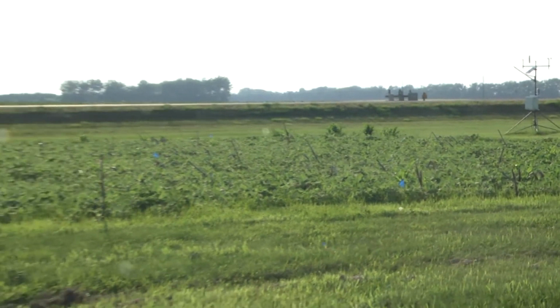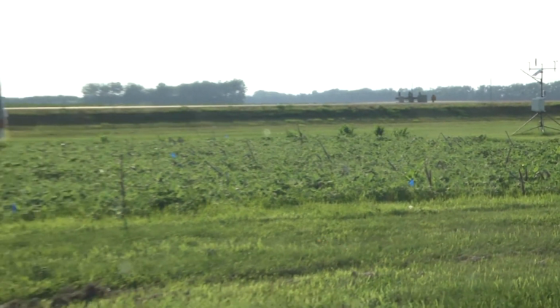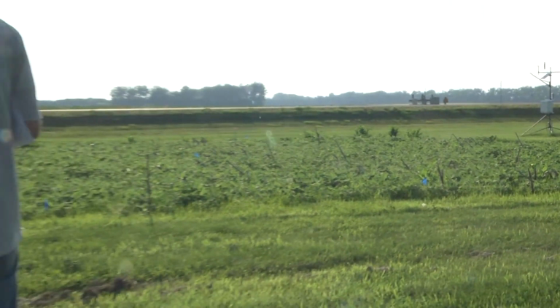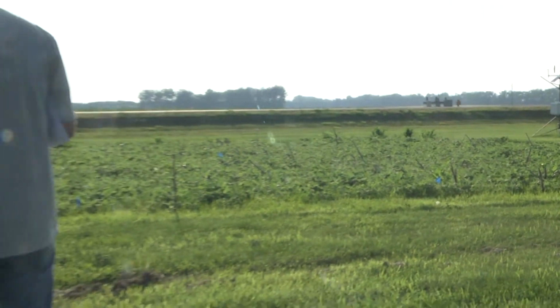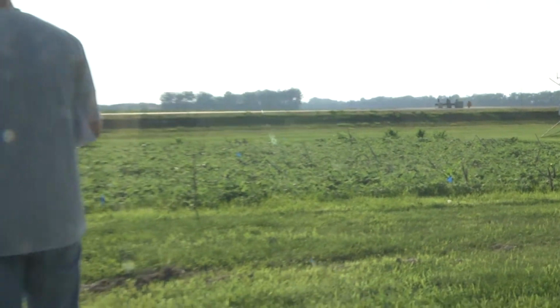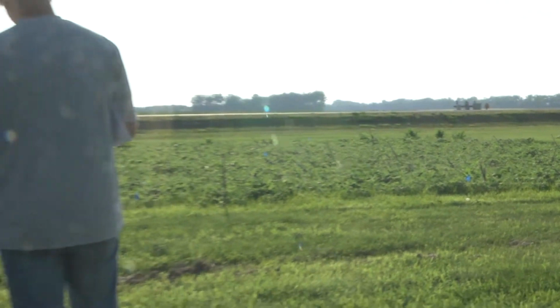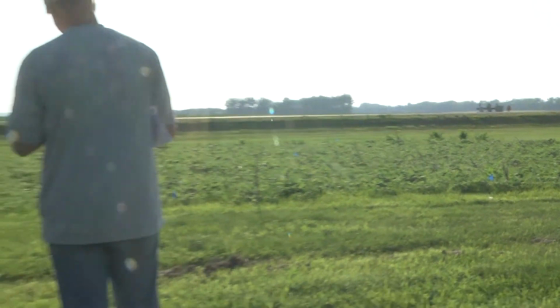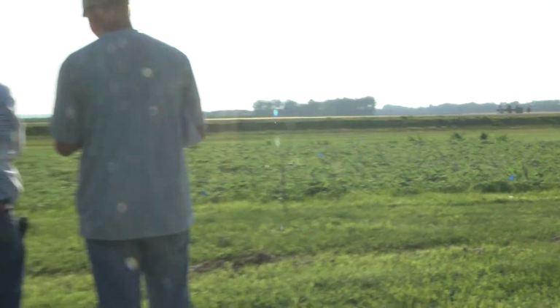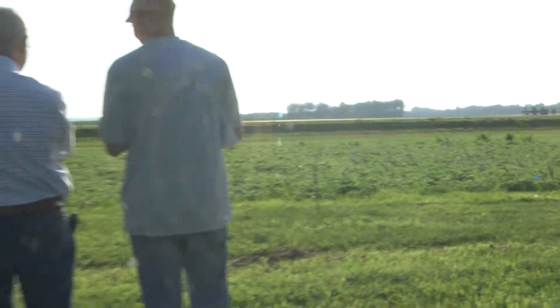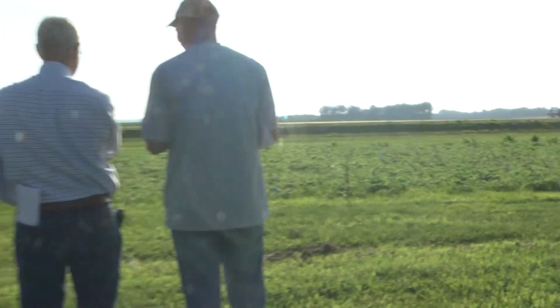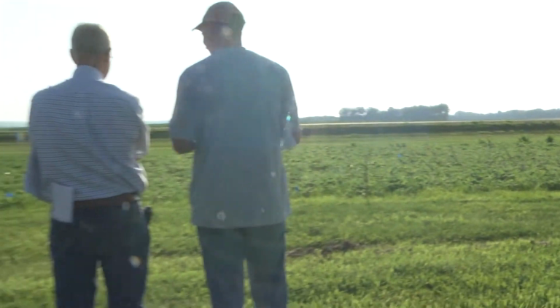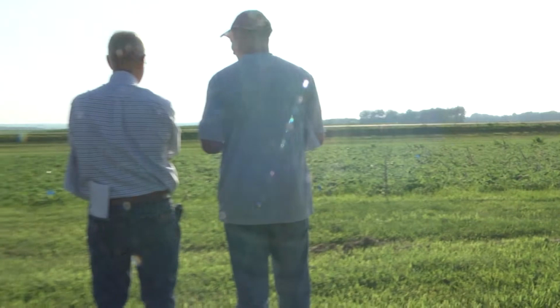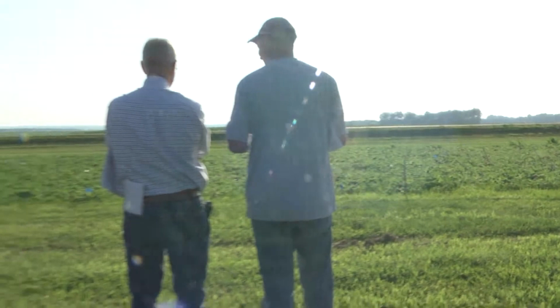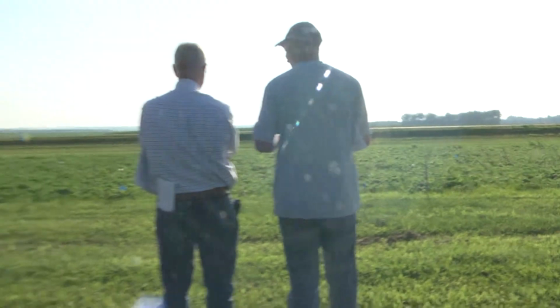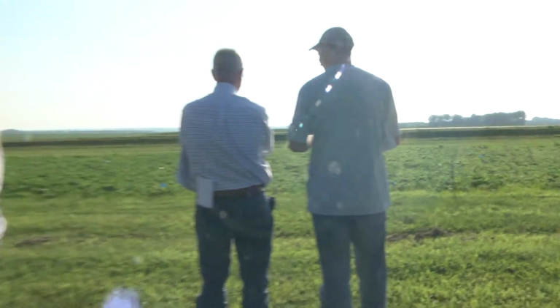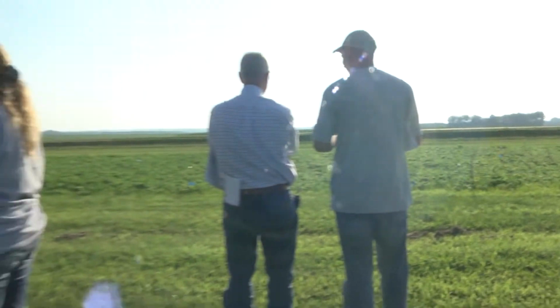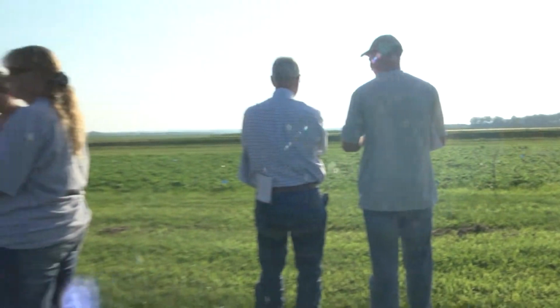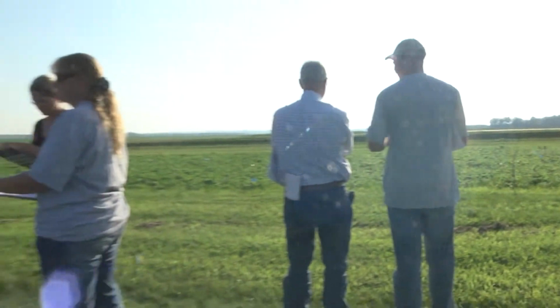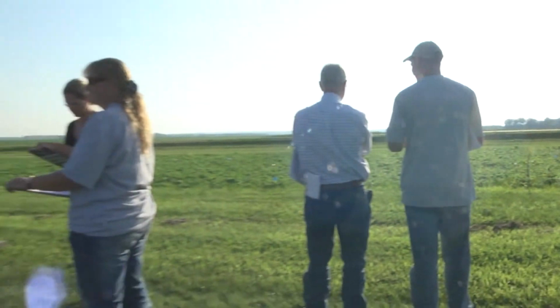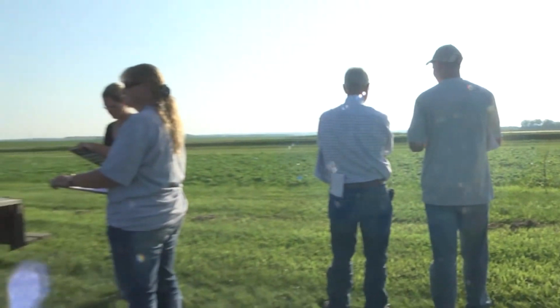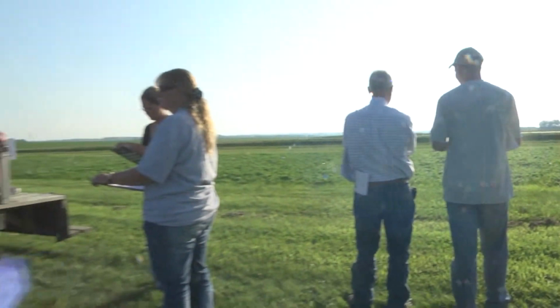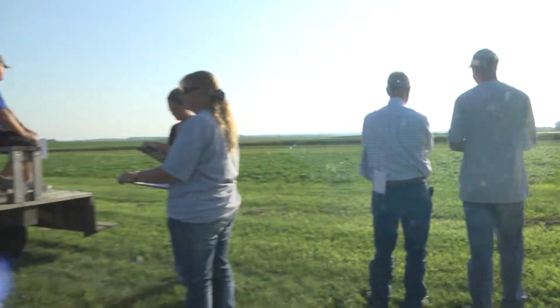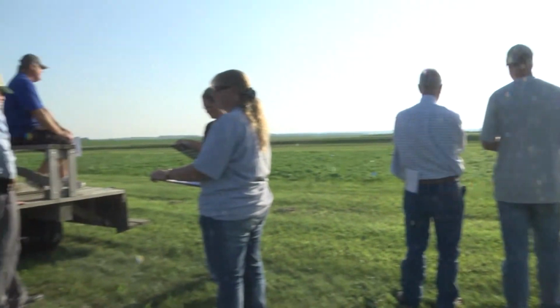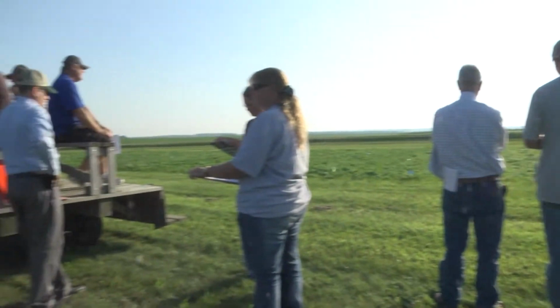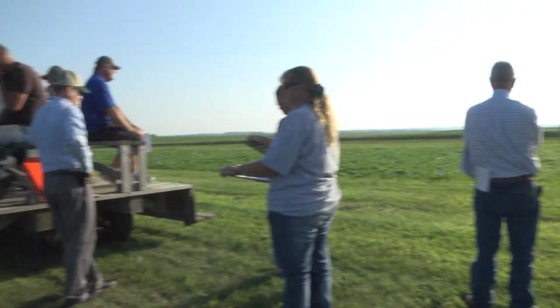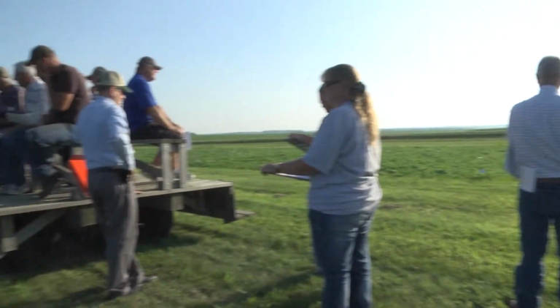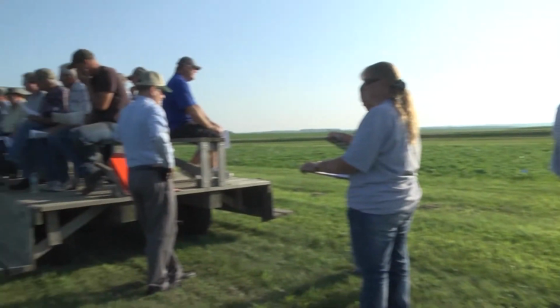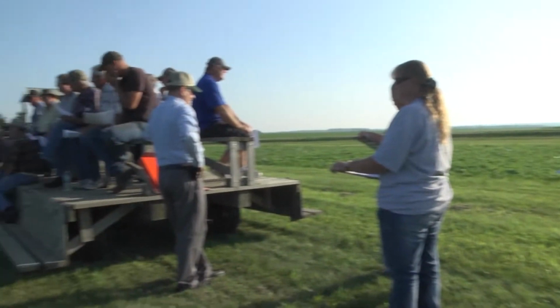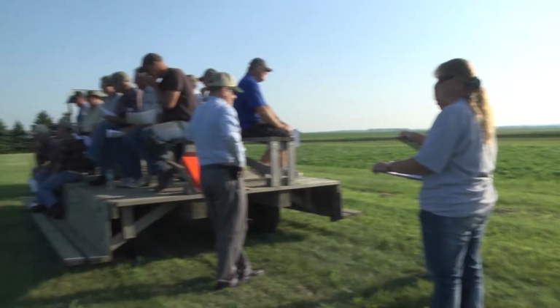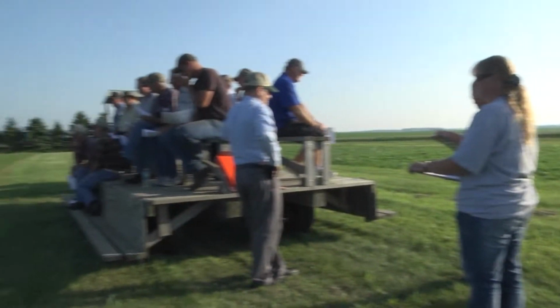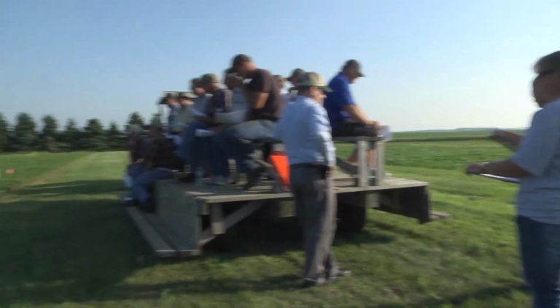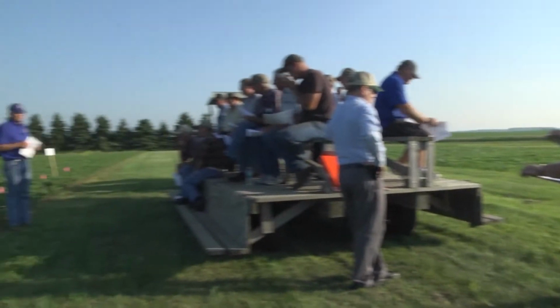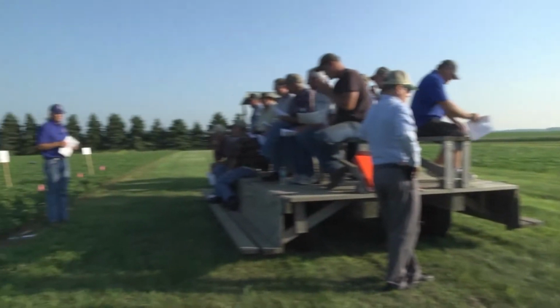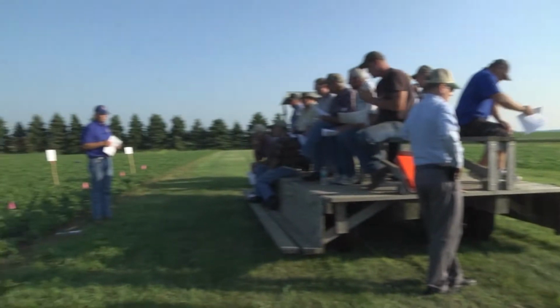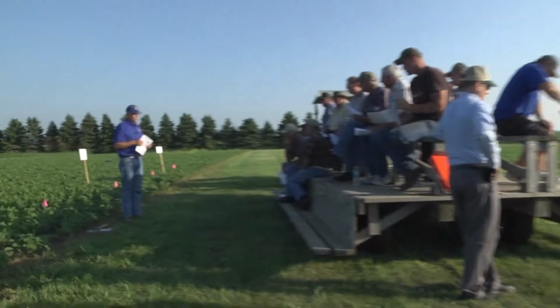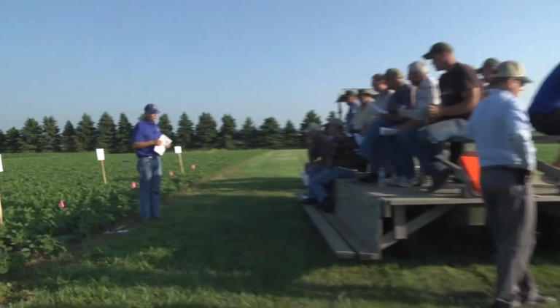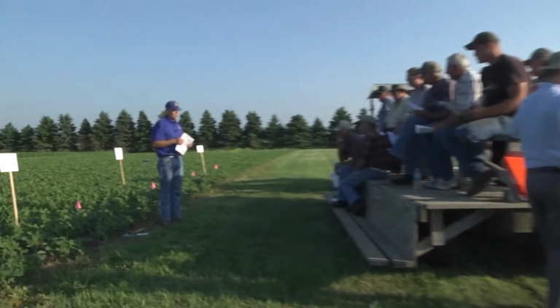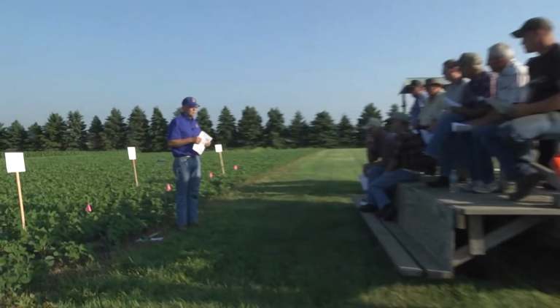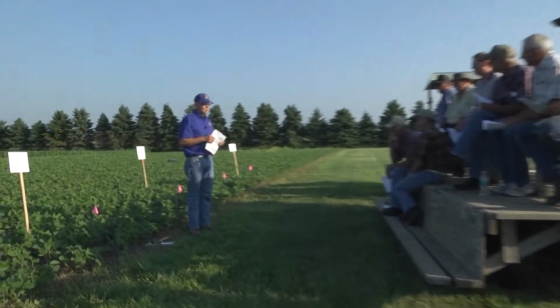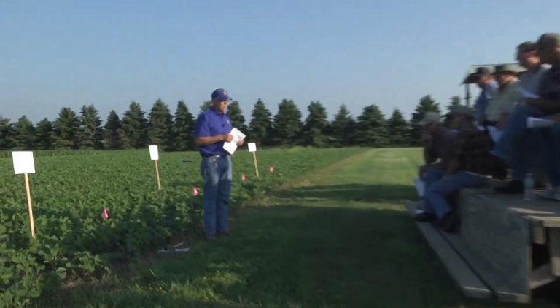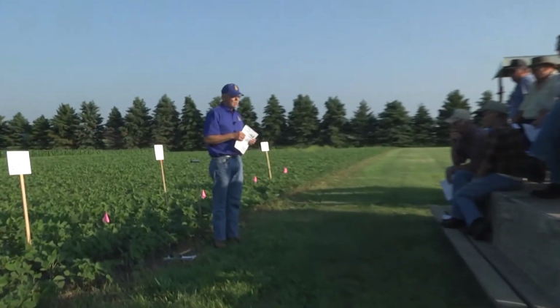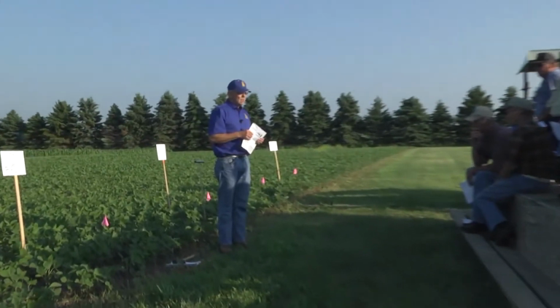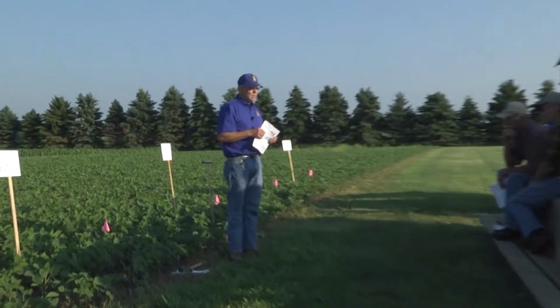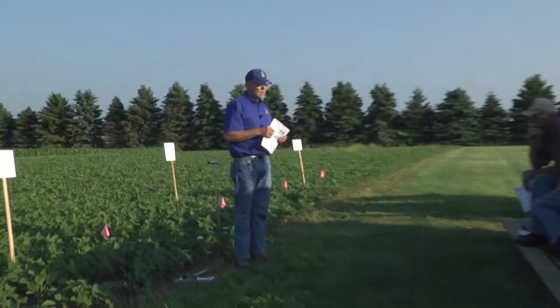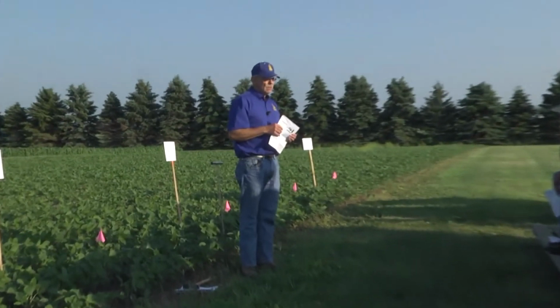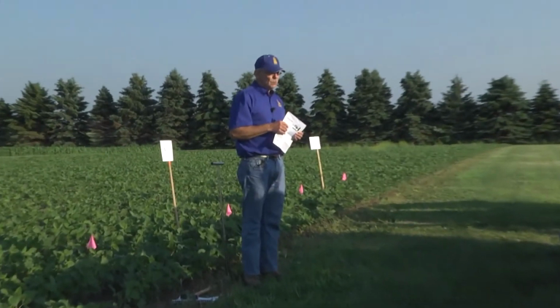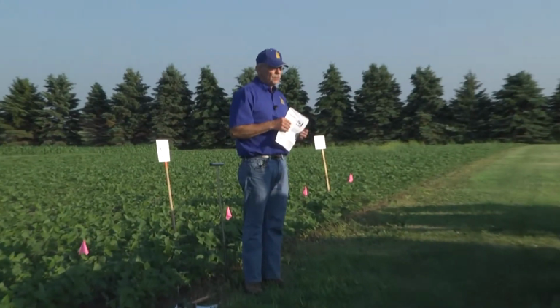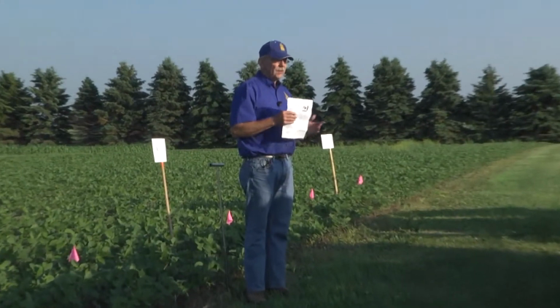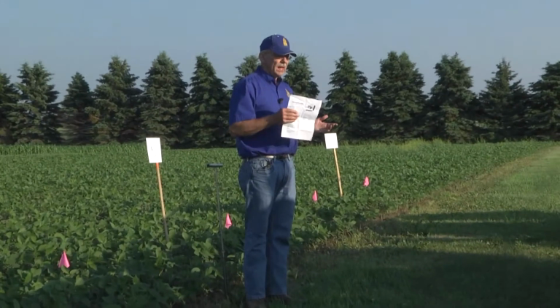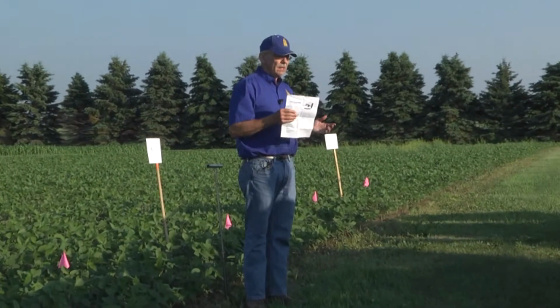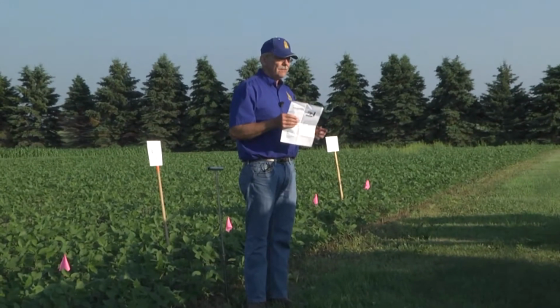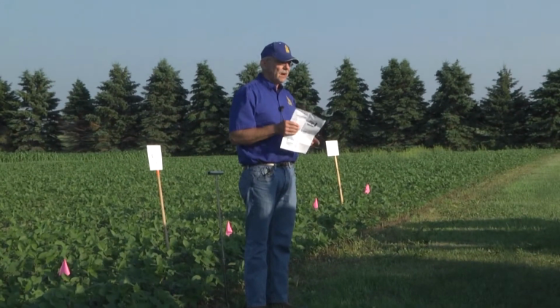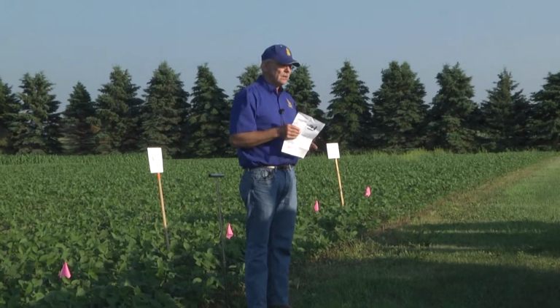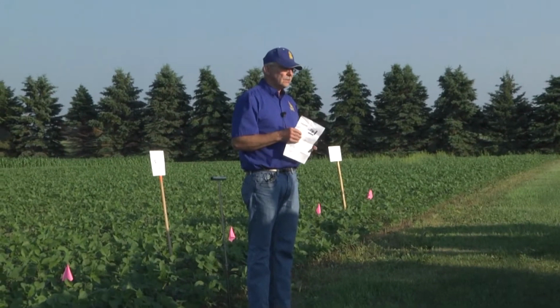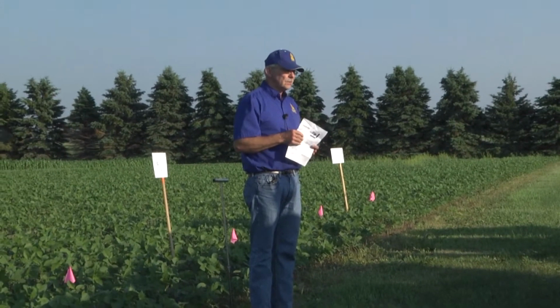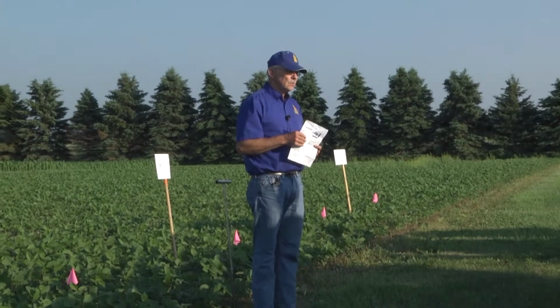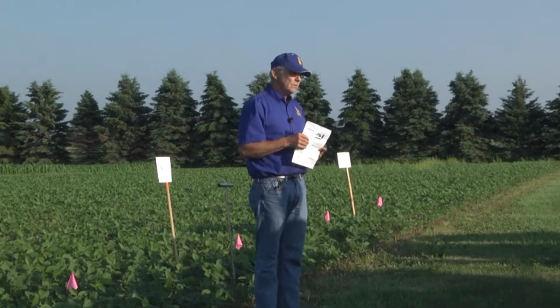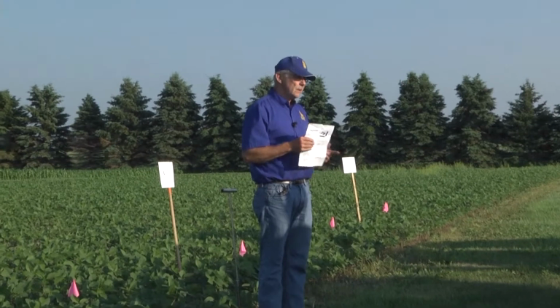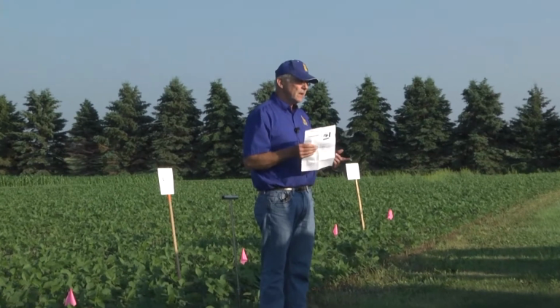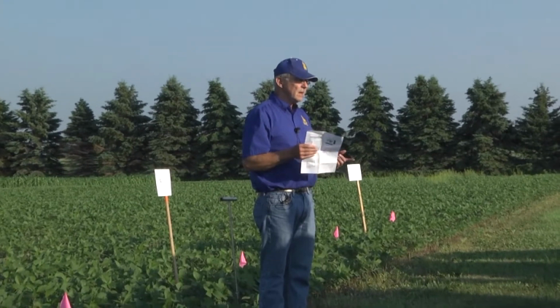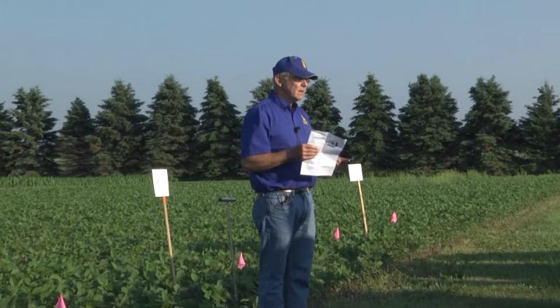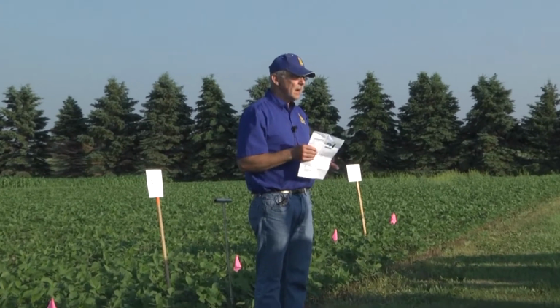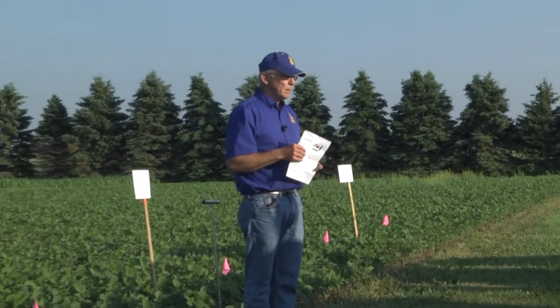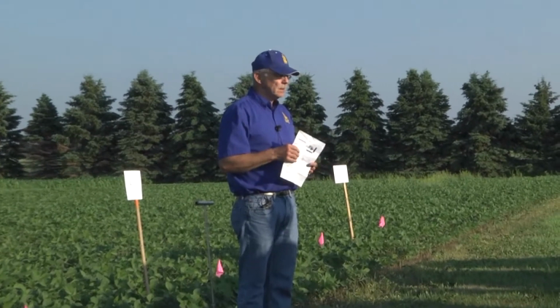And so they do respond. Typically with soybeans we'll get four, five, six, seven bushels with added phosphorus. So it's very economical.